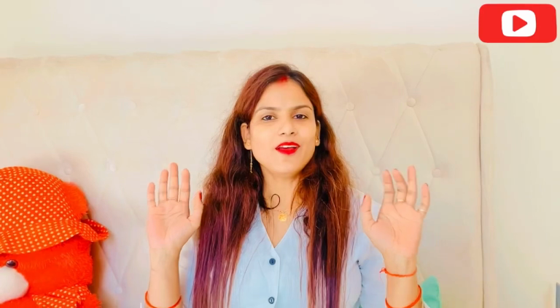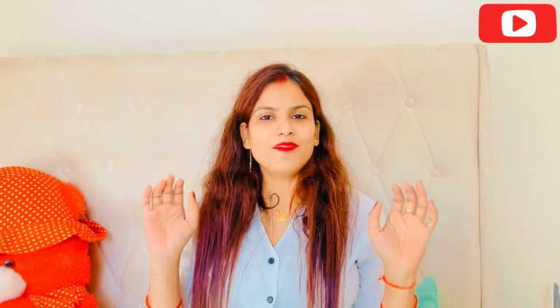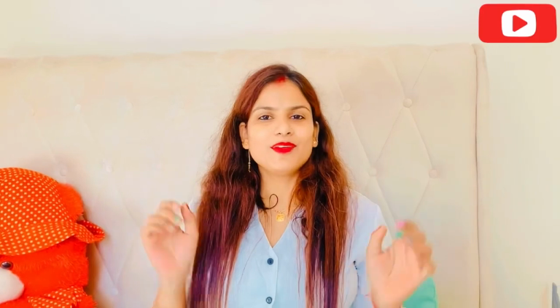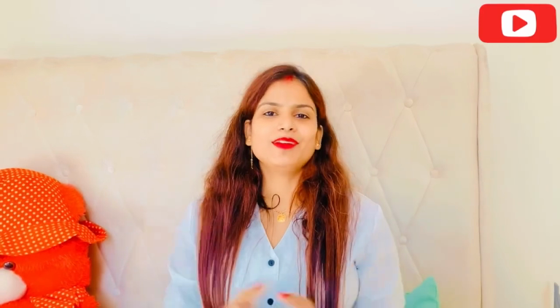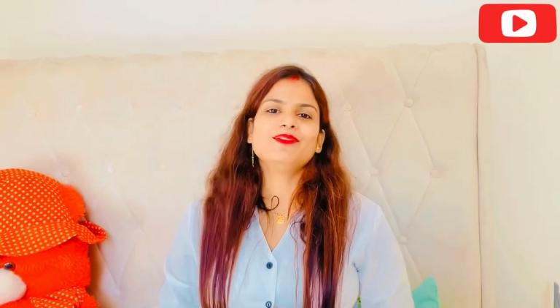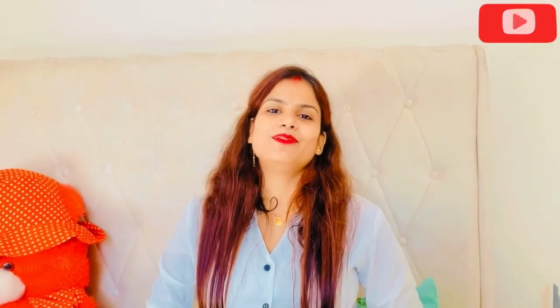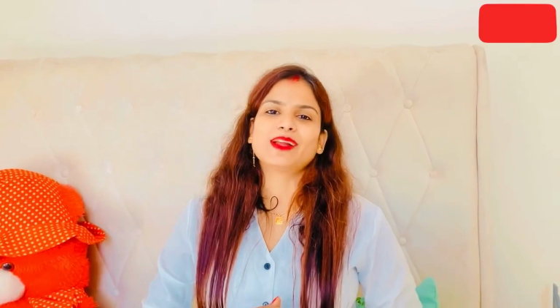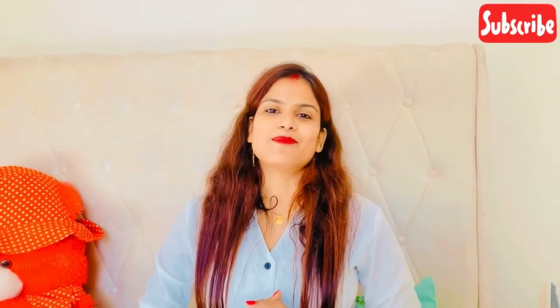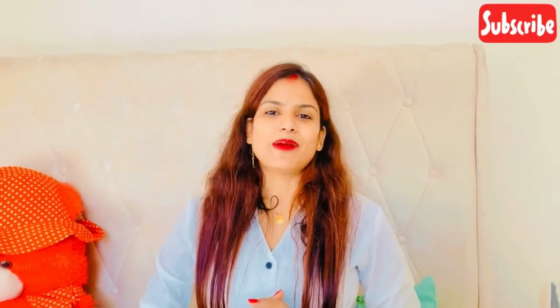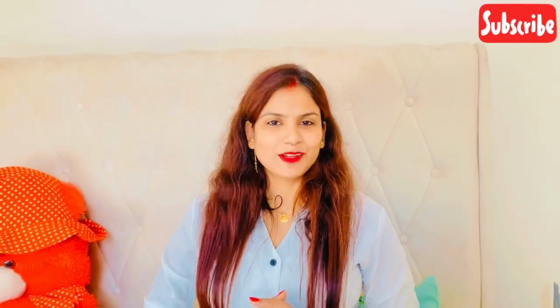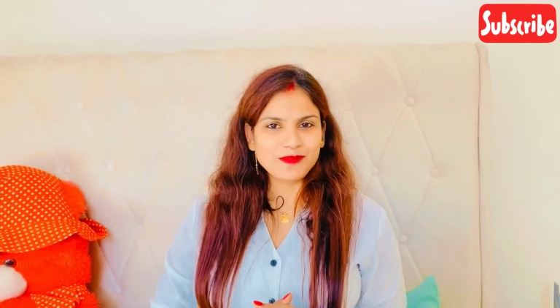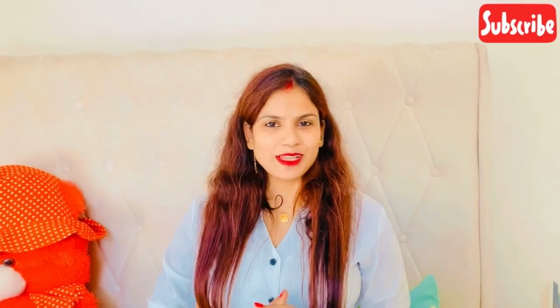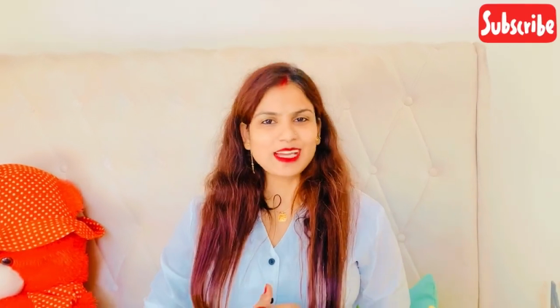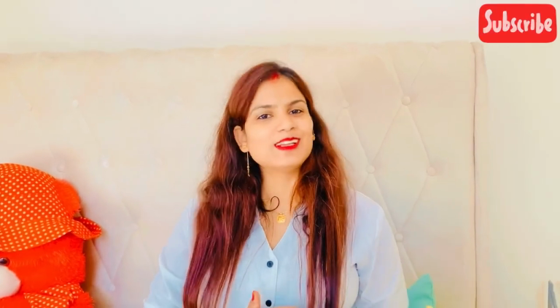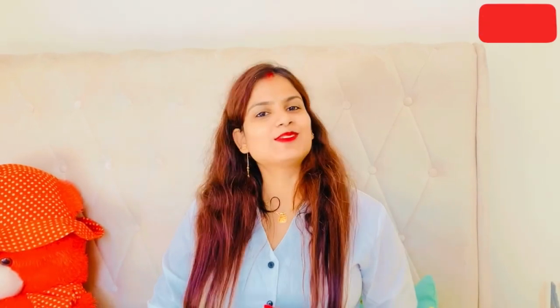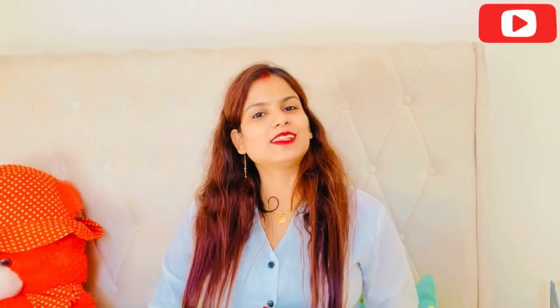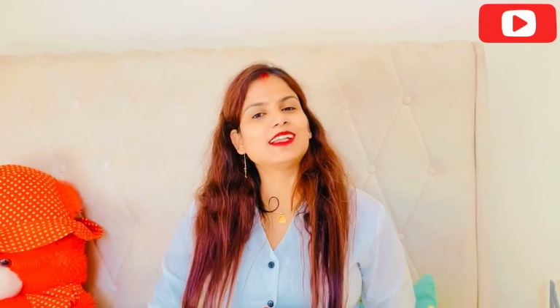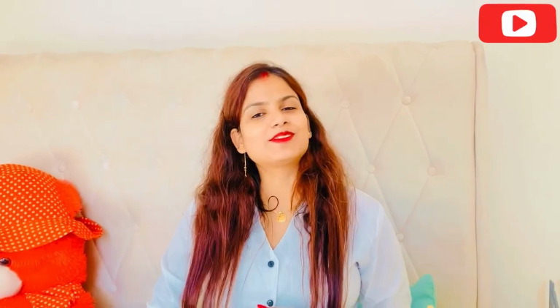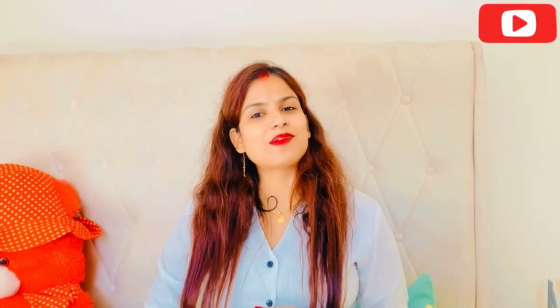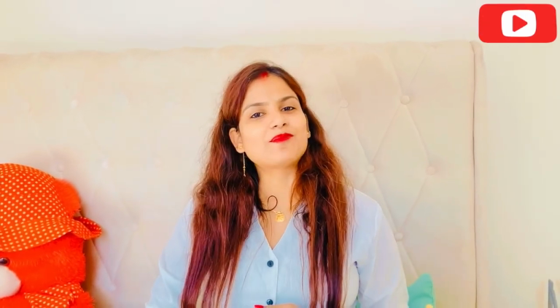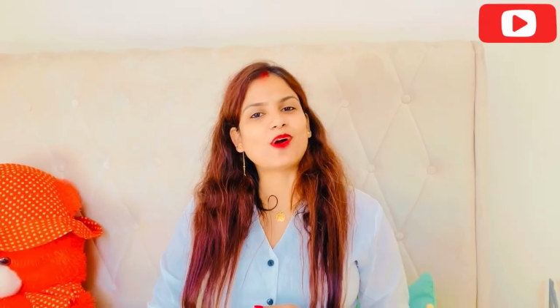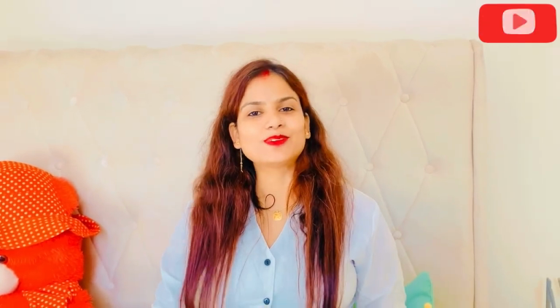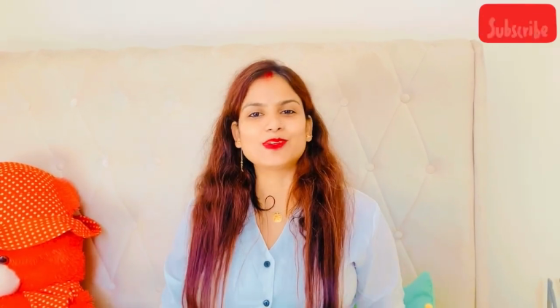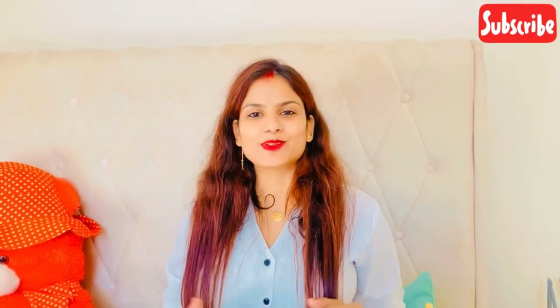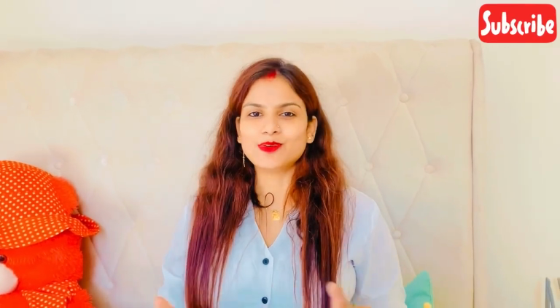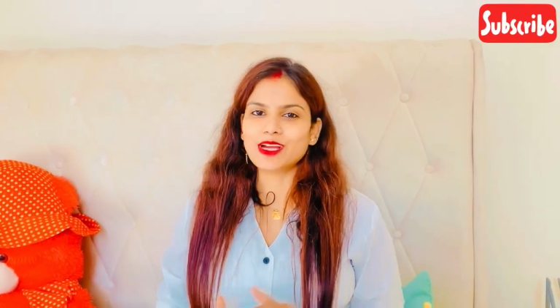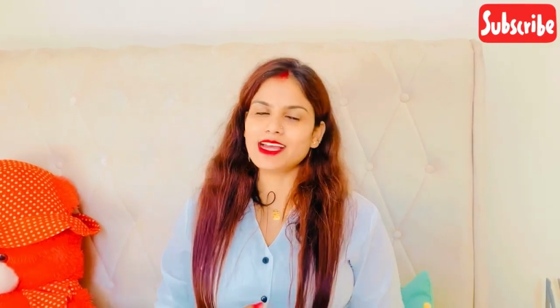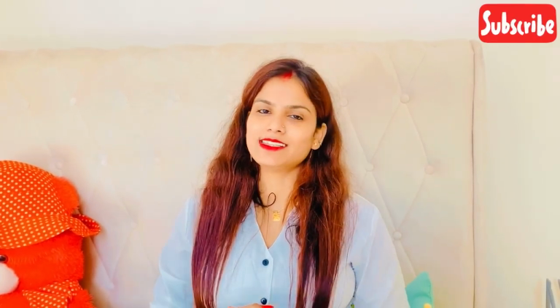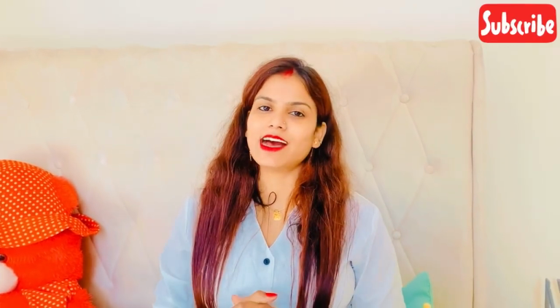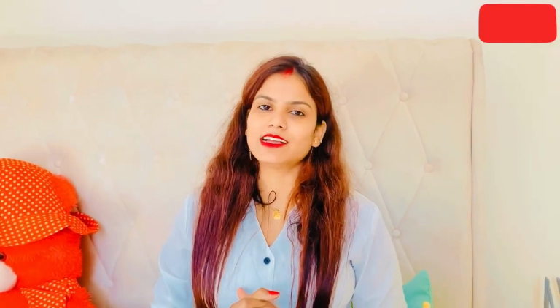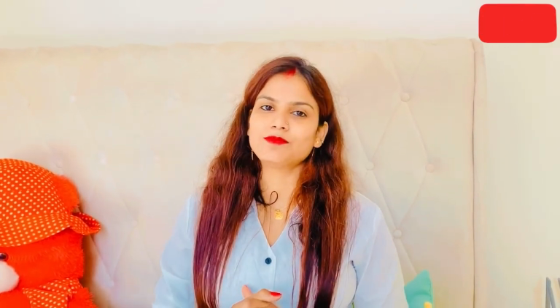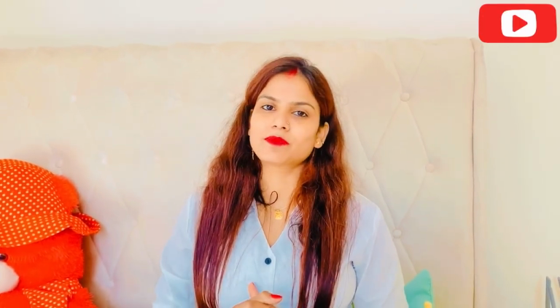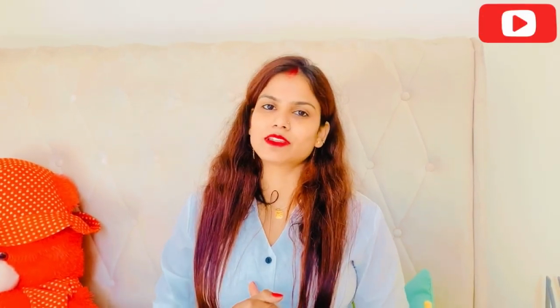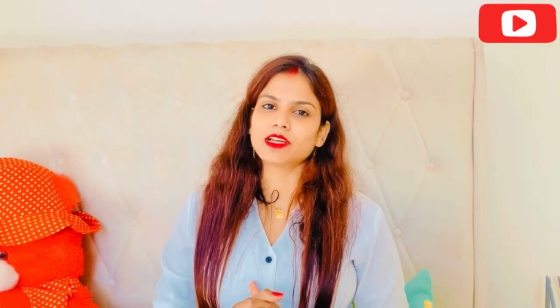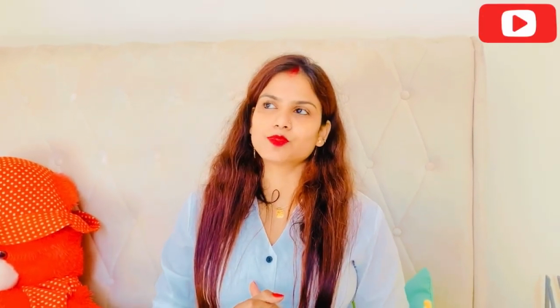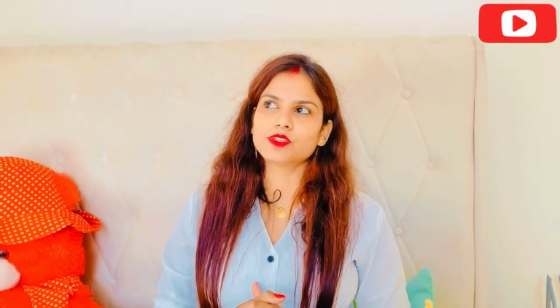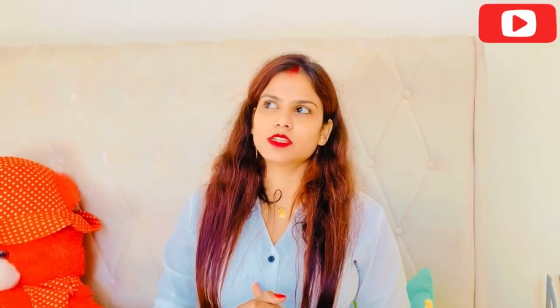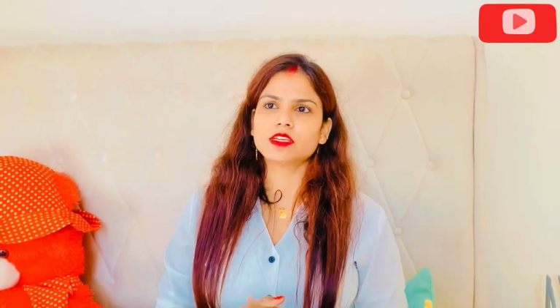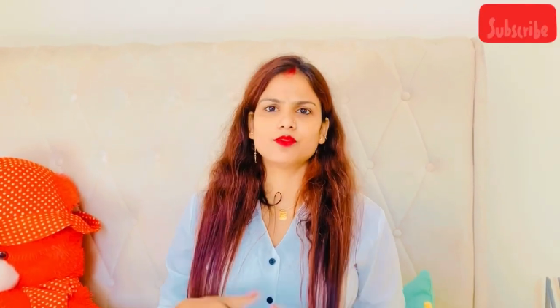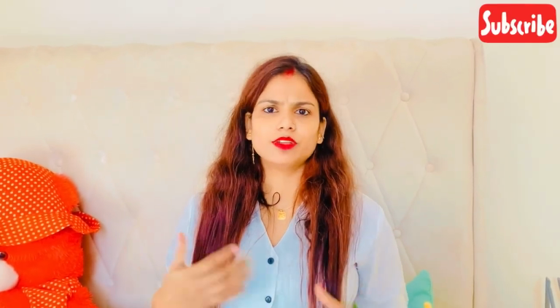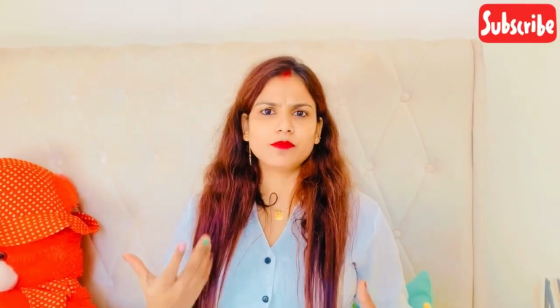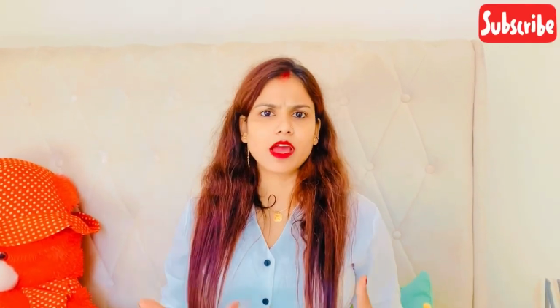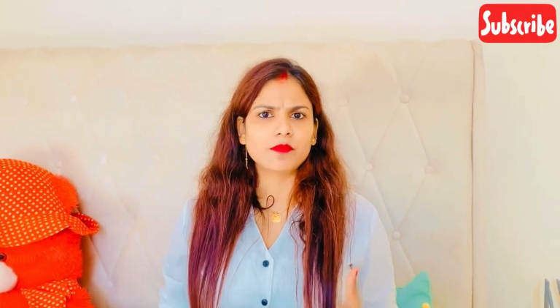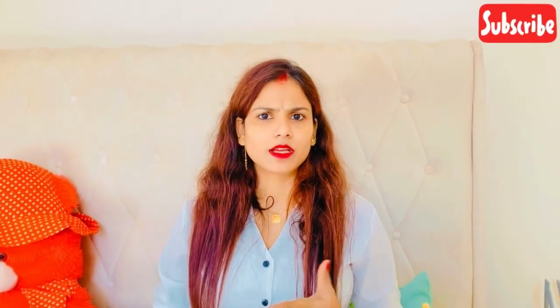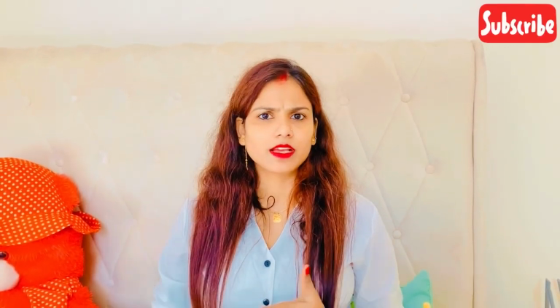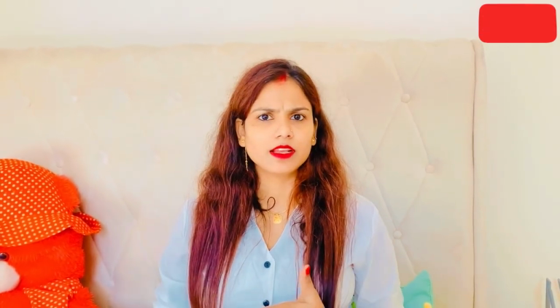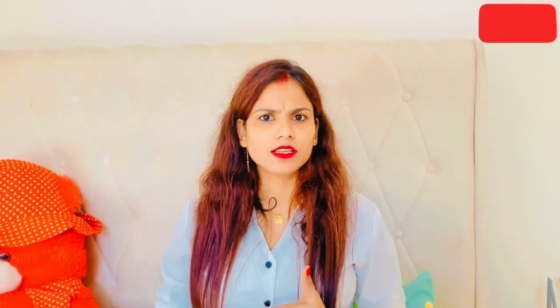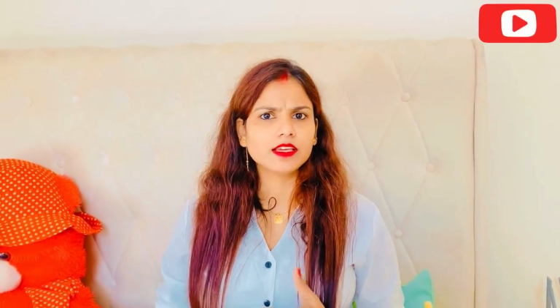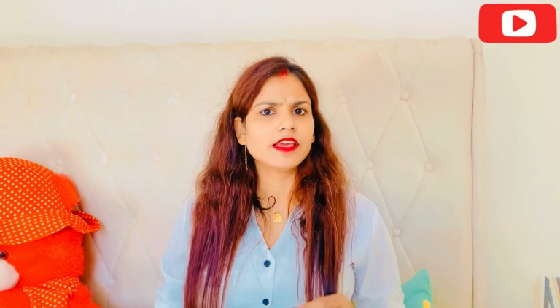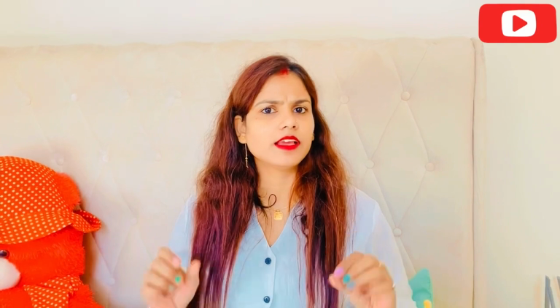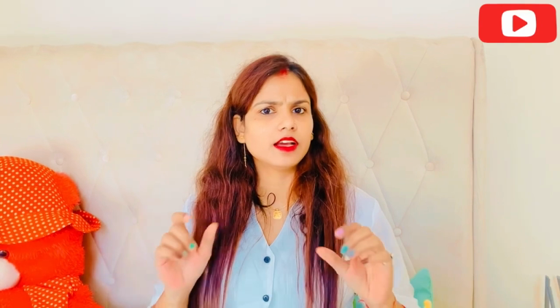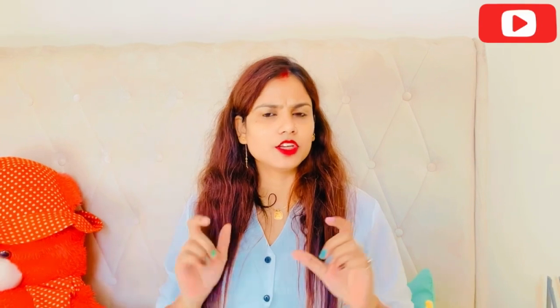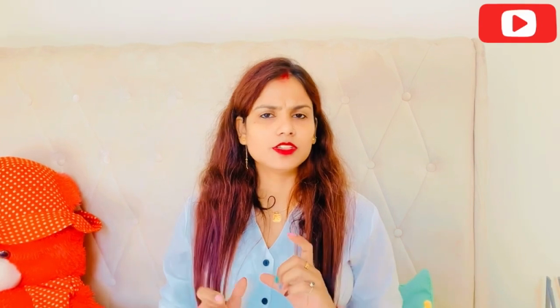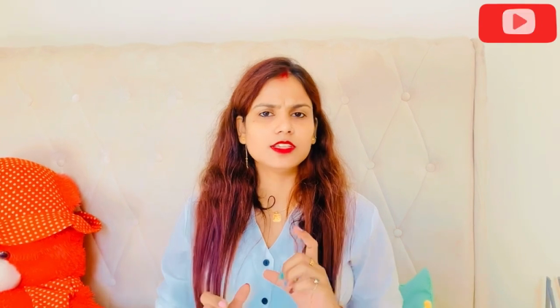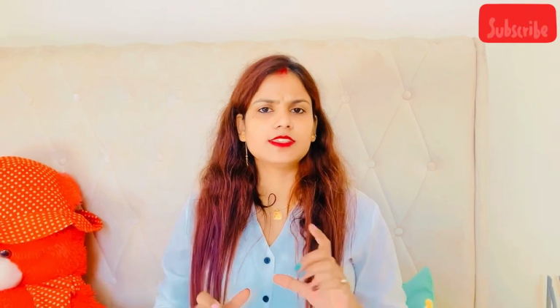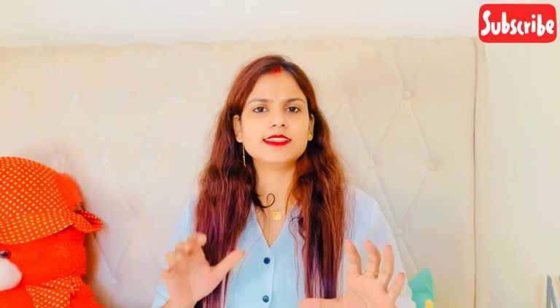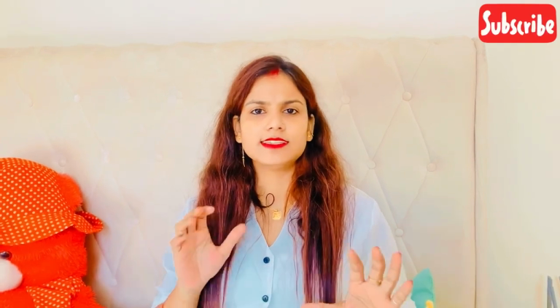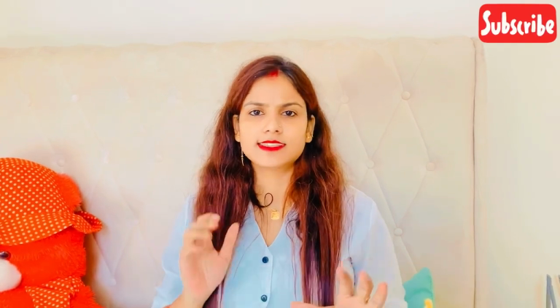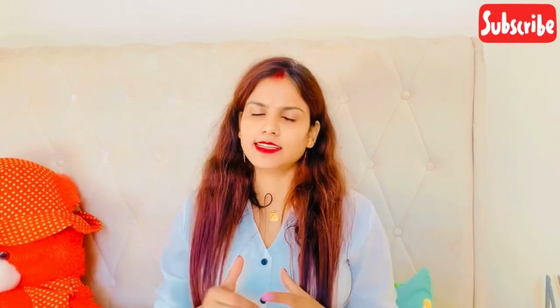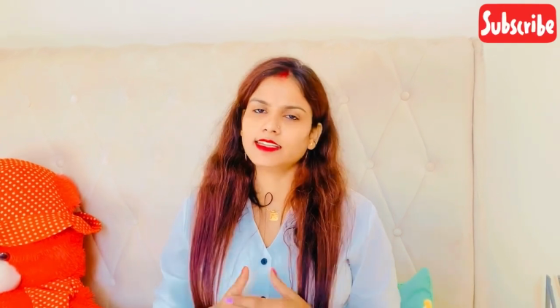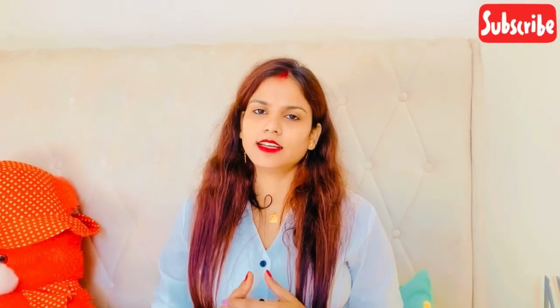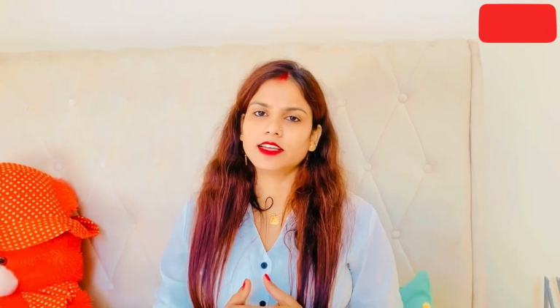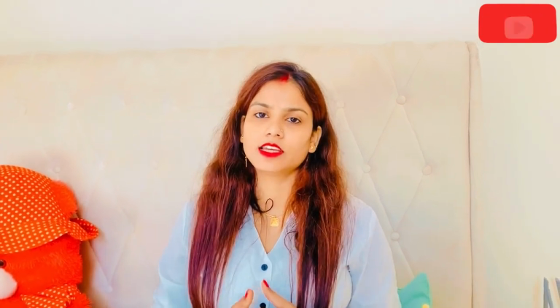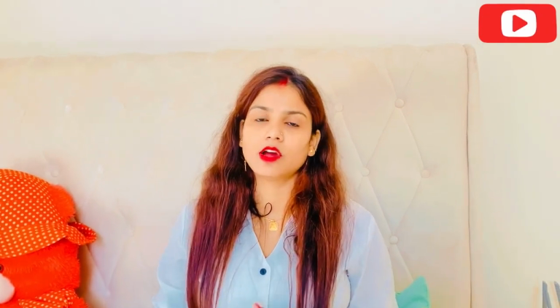Hello everyone, welcome back to my channel. So guys, today I am going to share a good skin care routine with you.